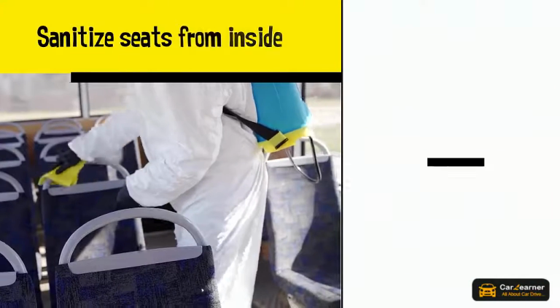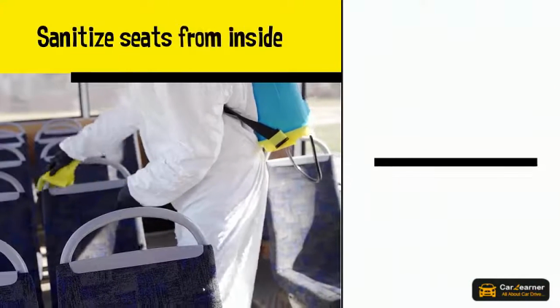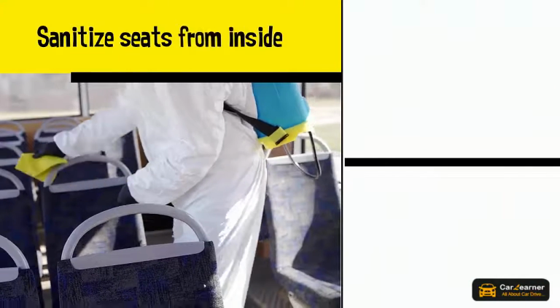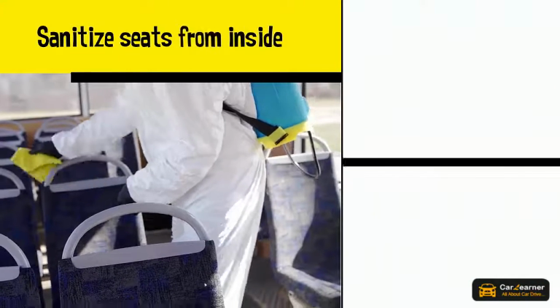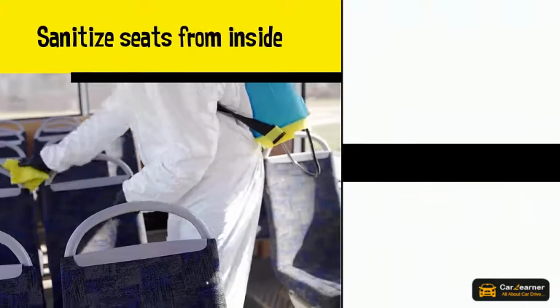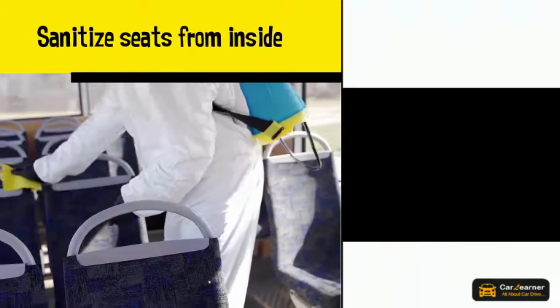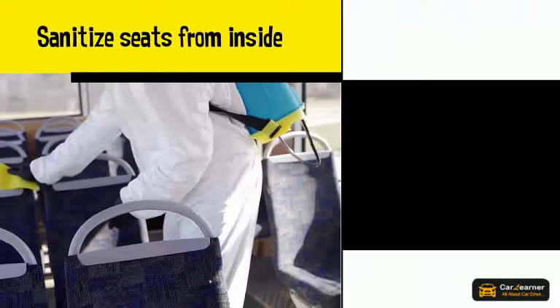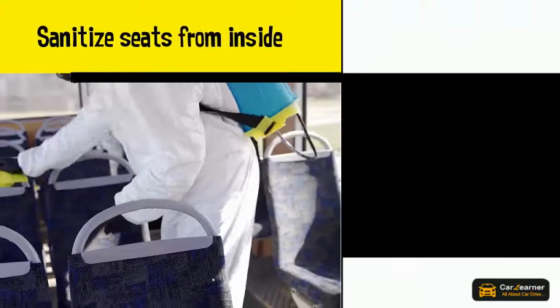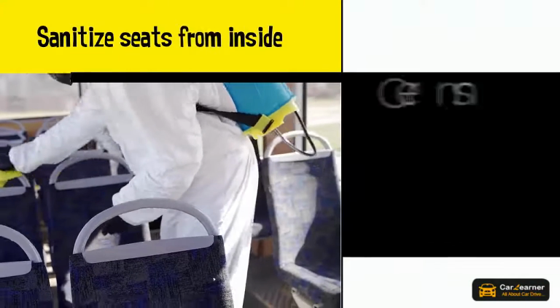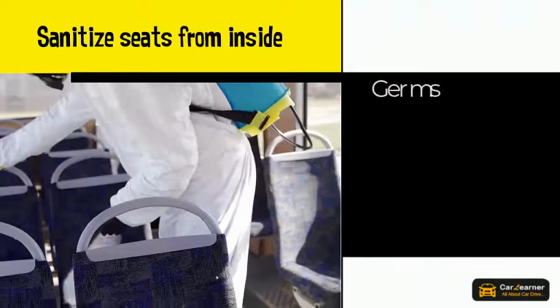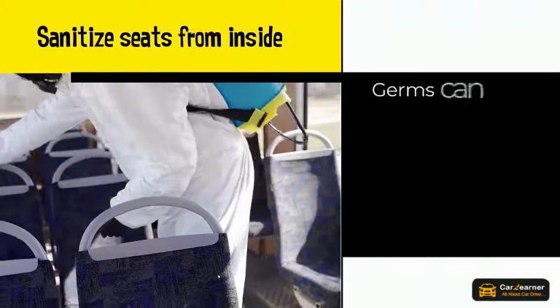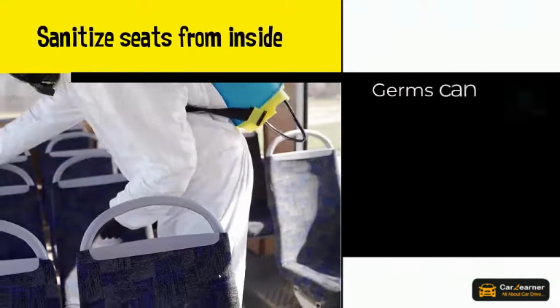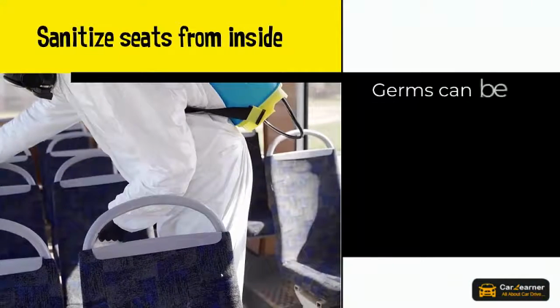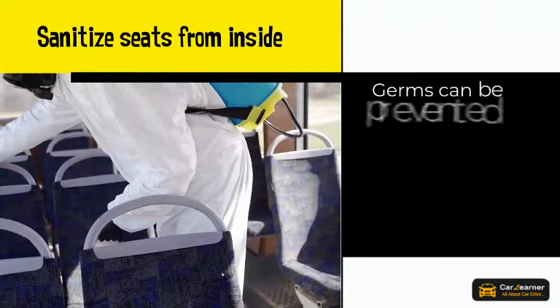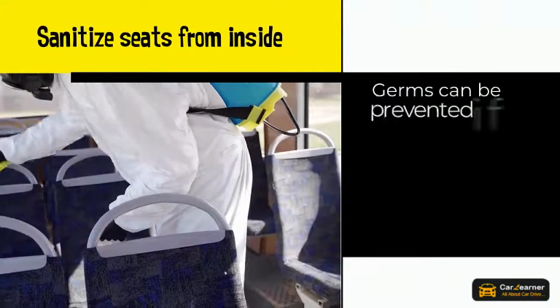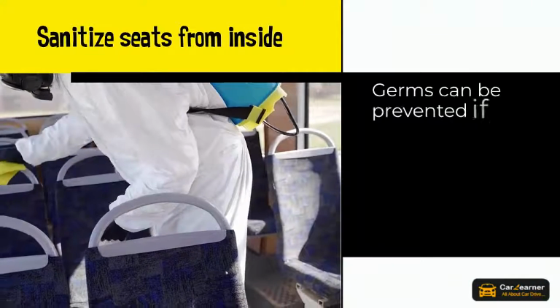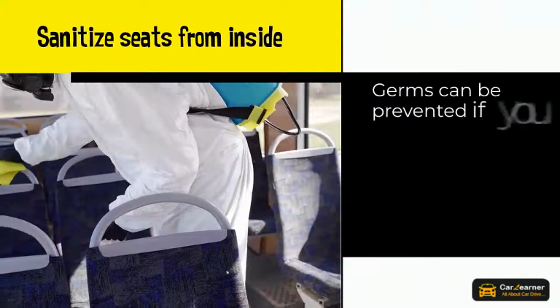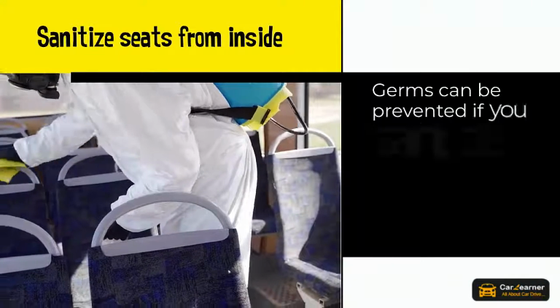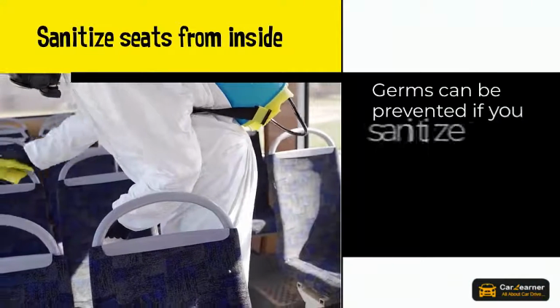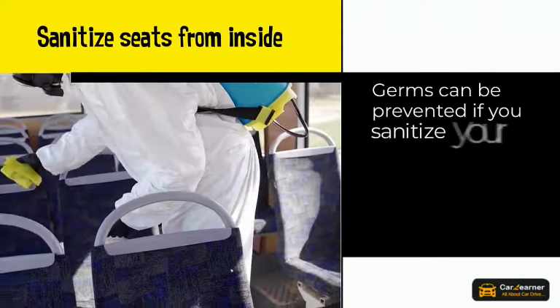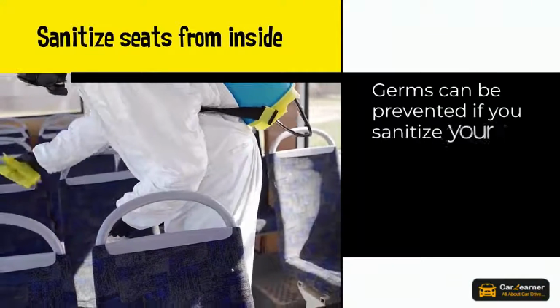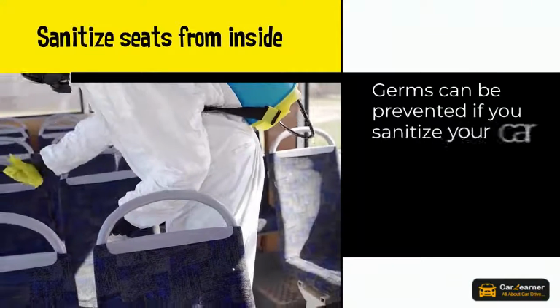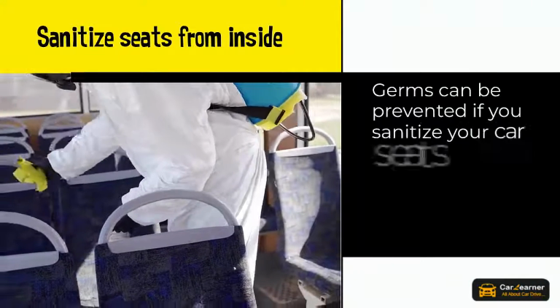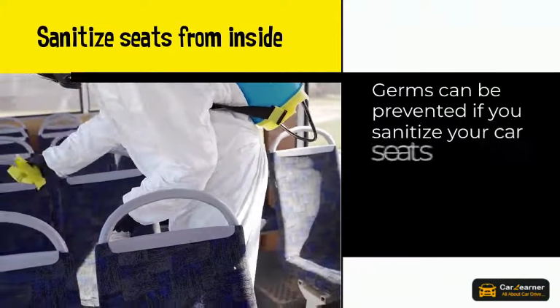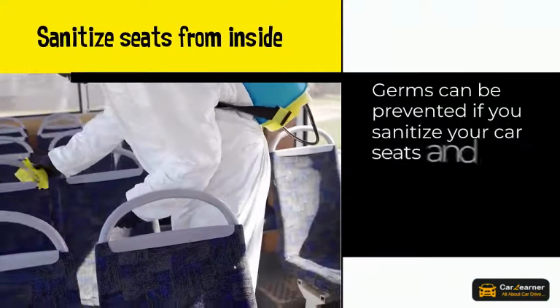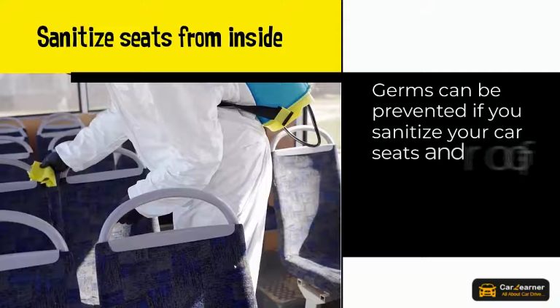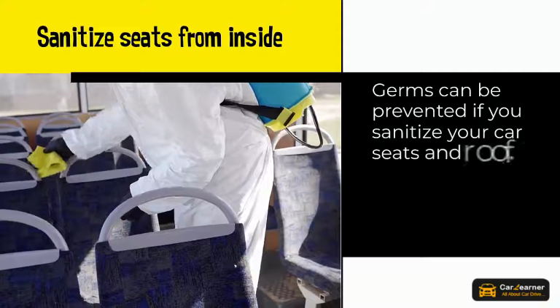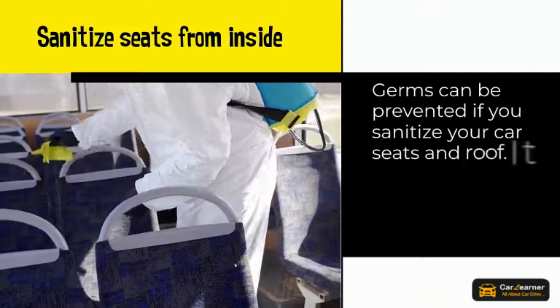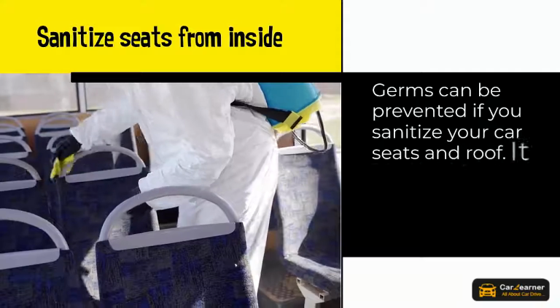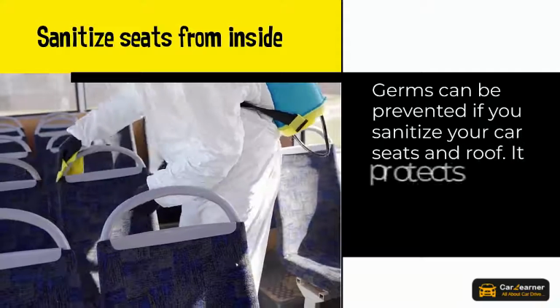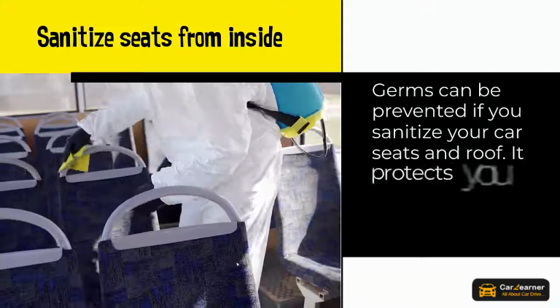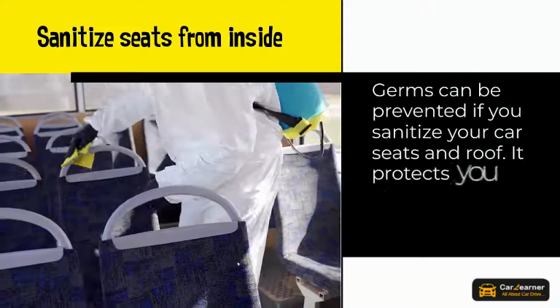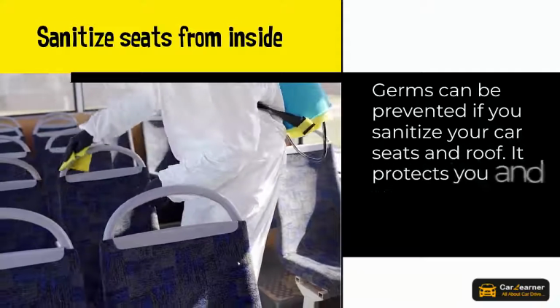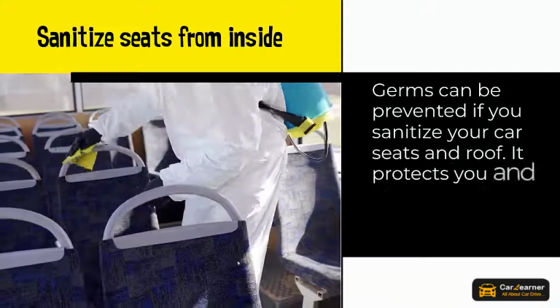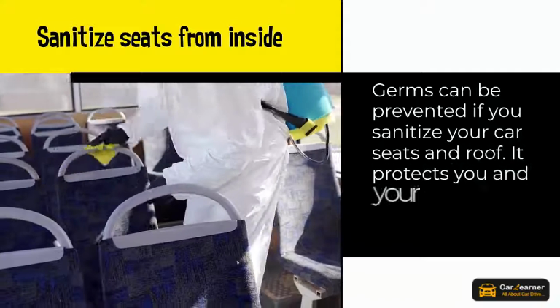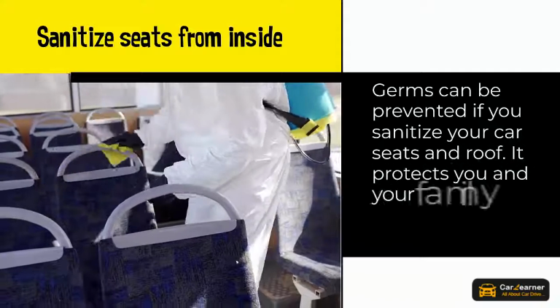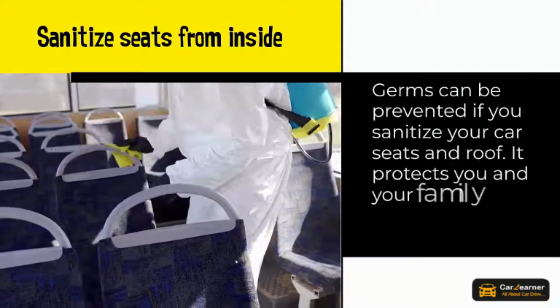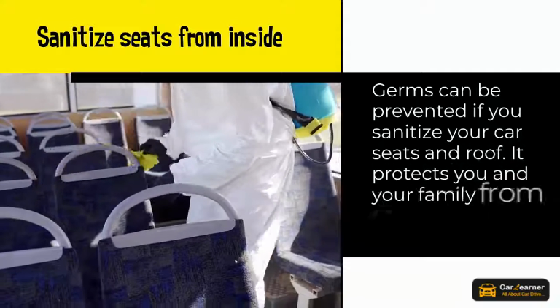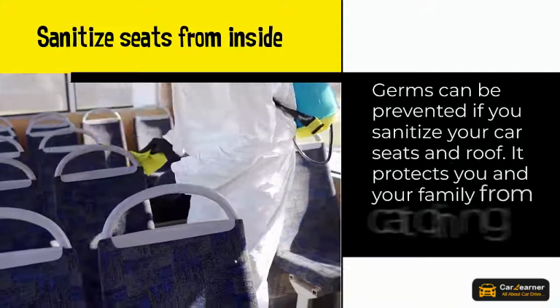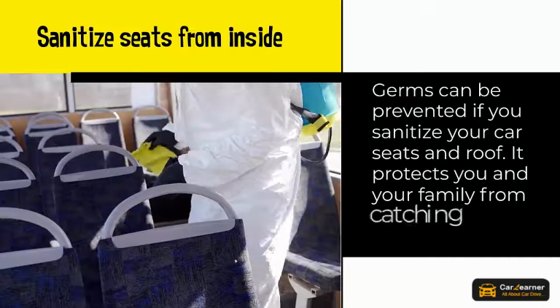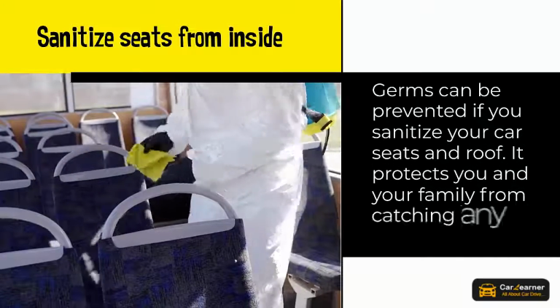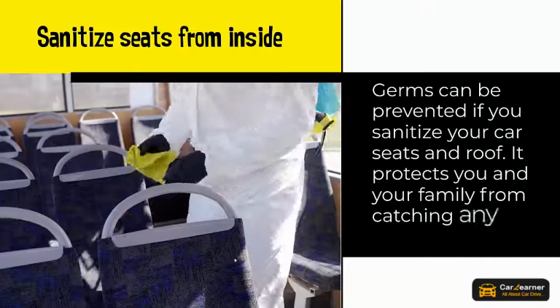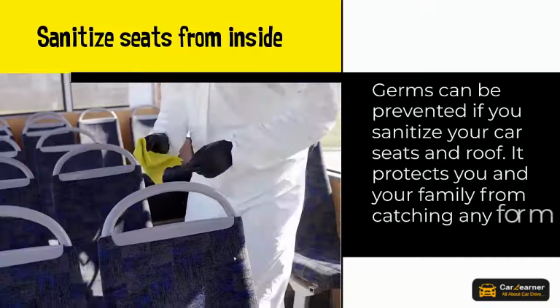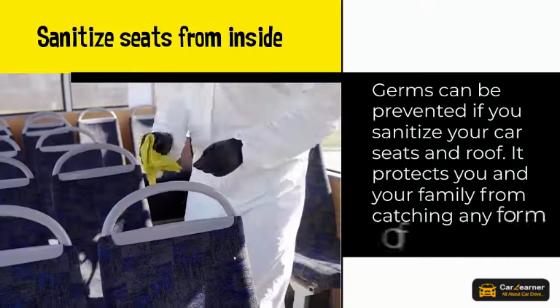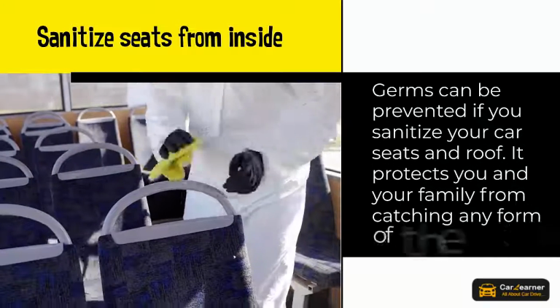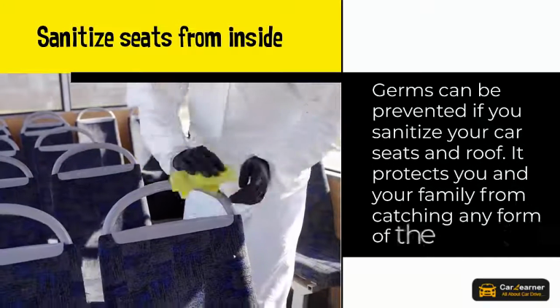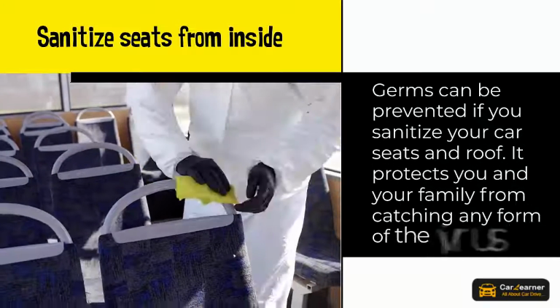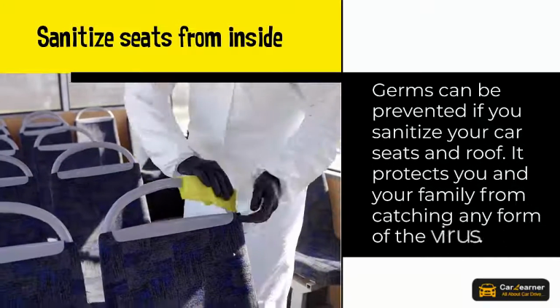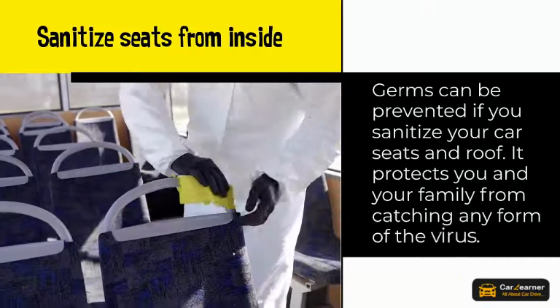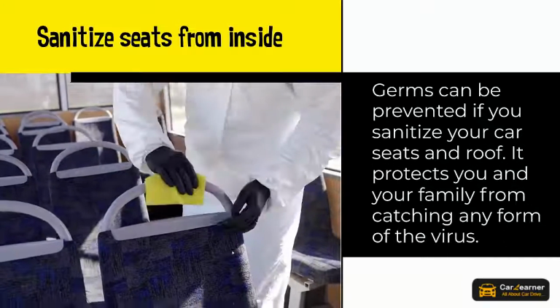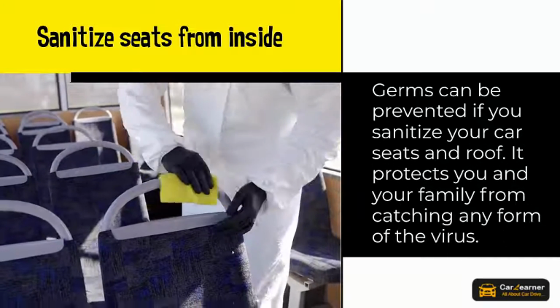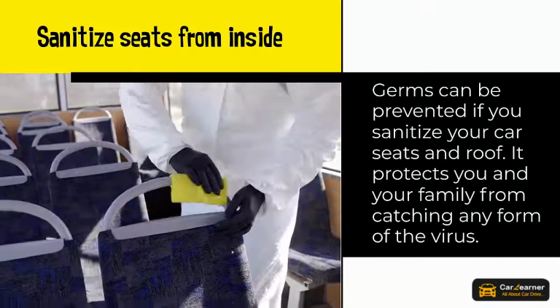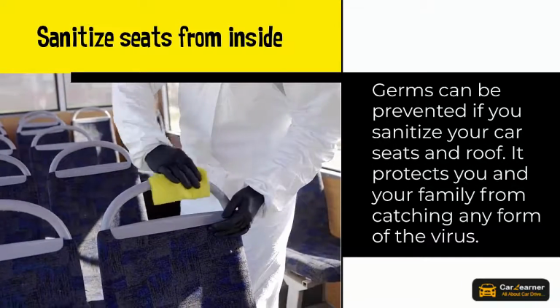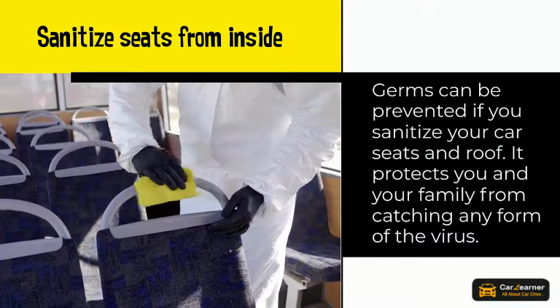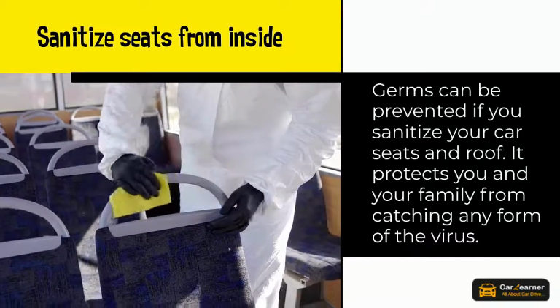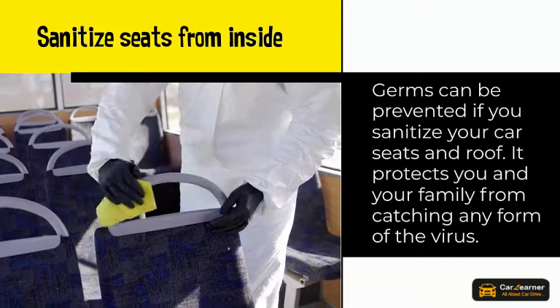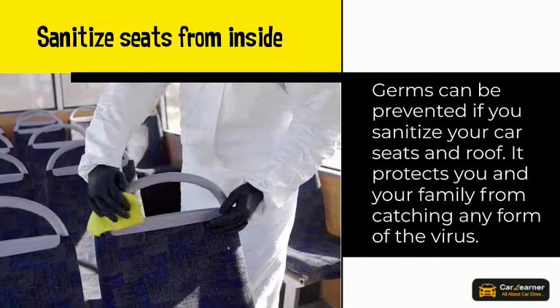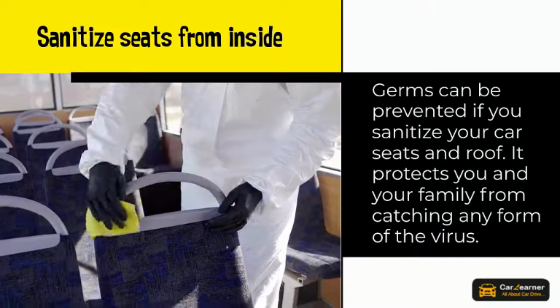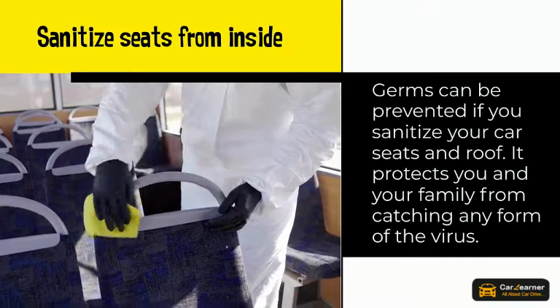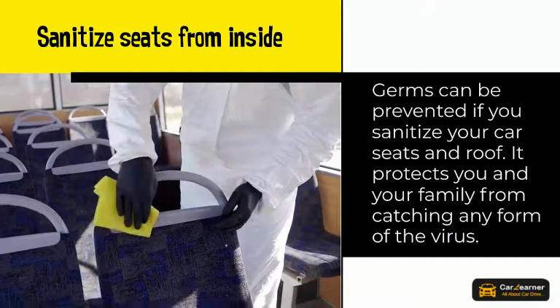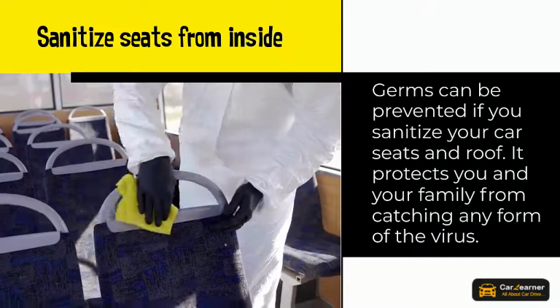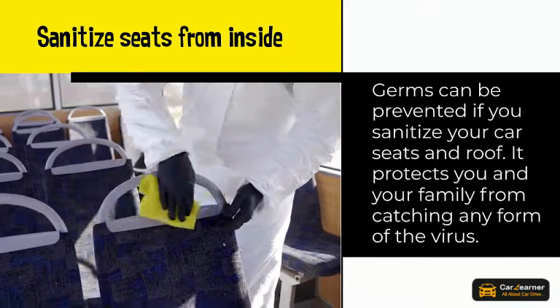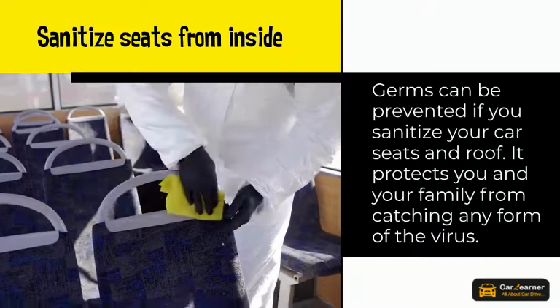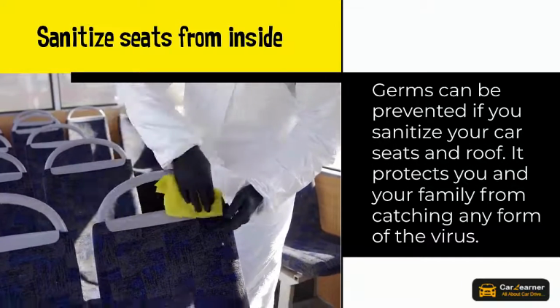Sanitize seats from inside. Germs can be prevented if you sanitize your car seats and roof. It protects you and your family from catching any form of the virus.